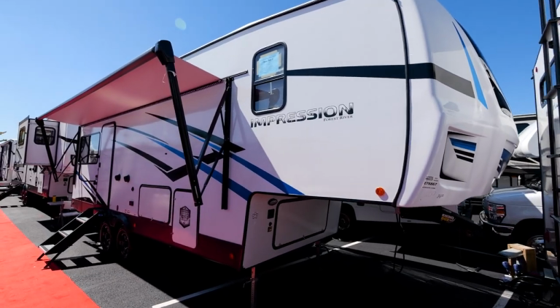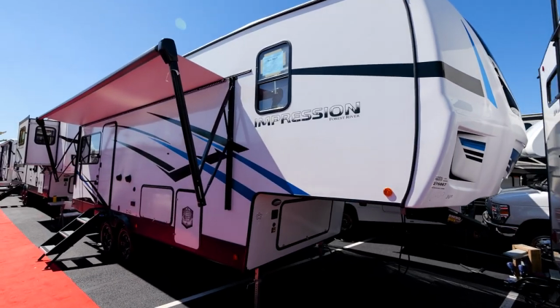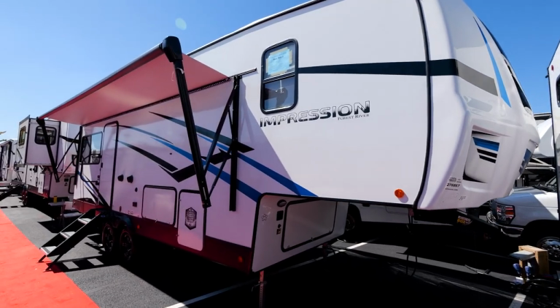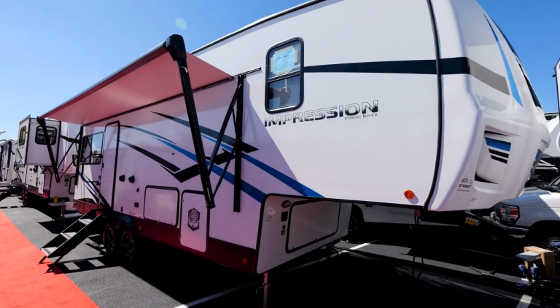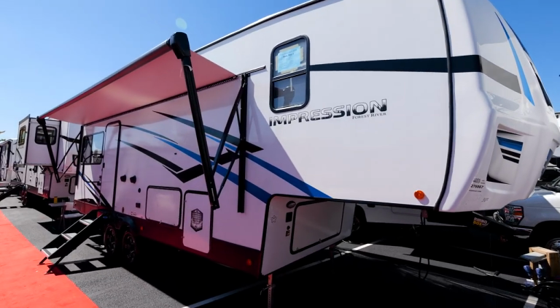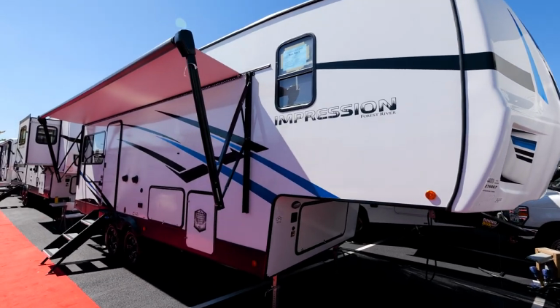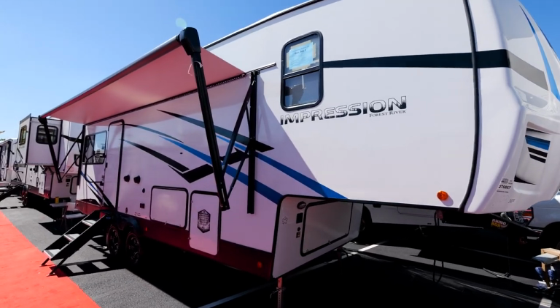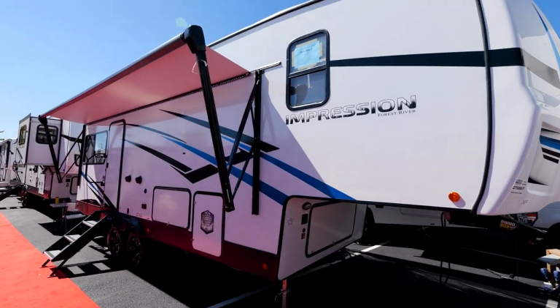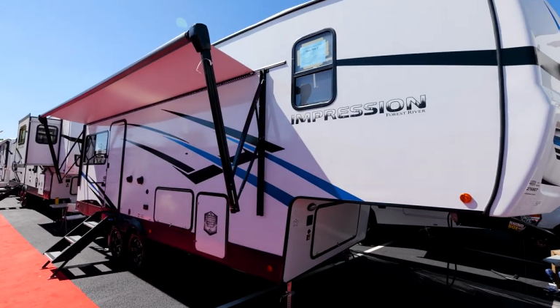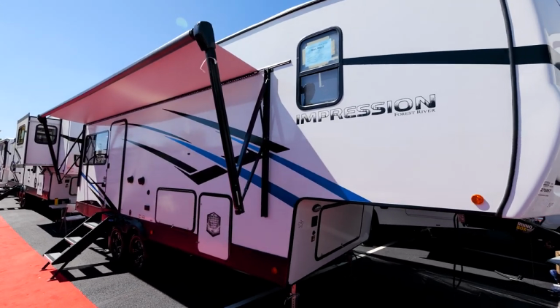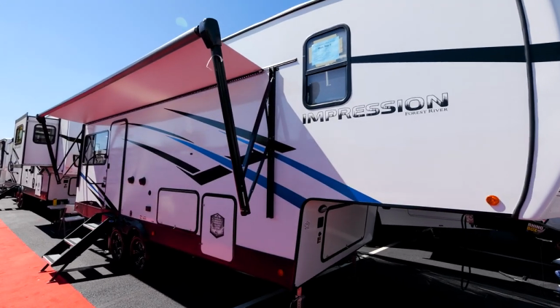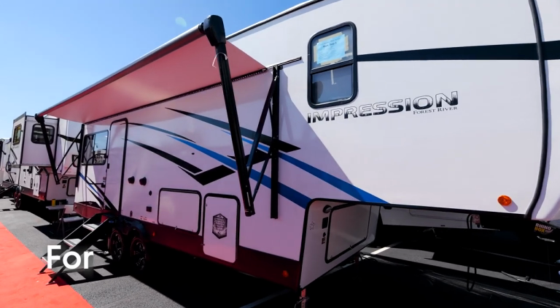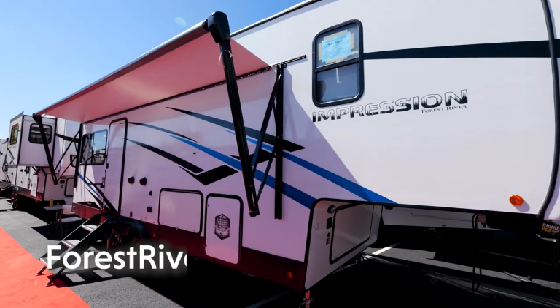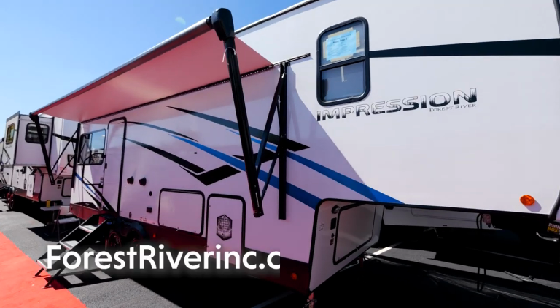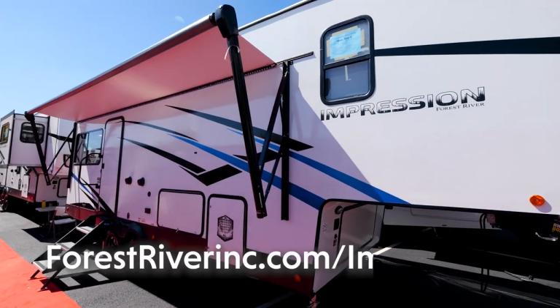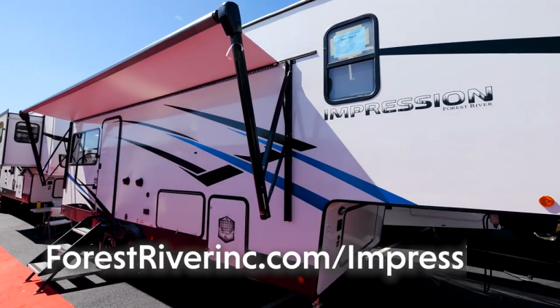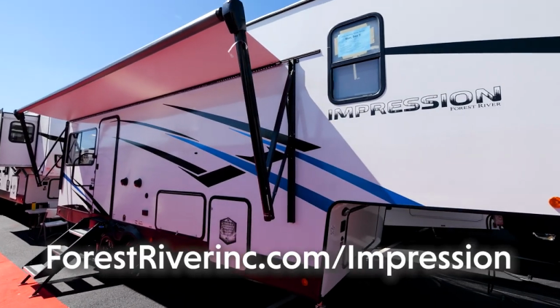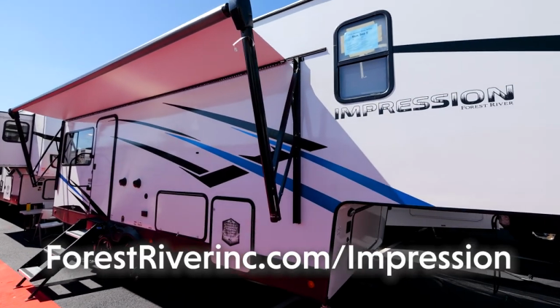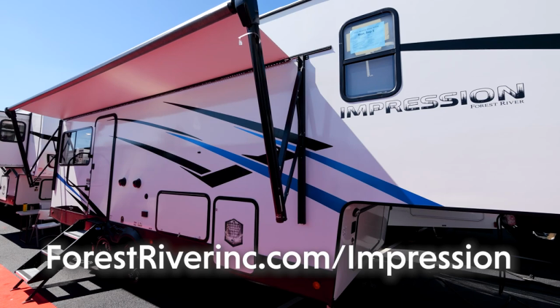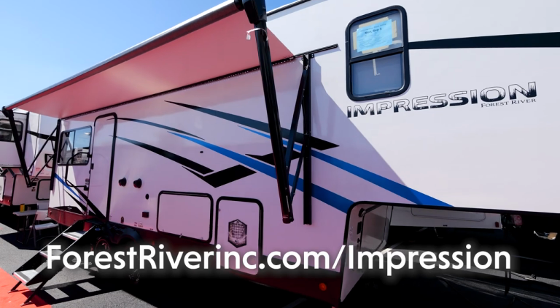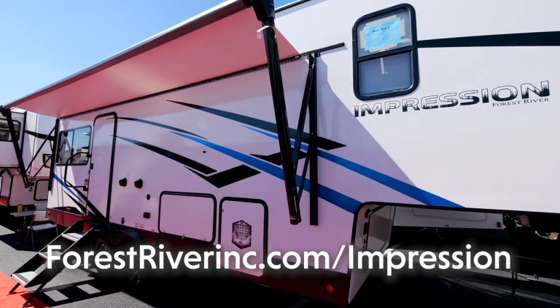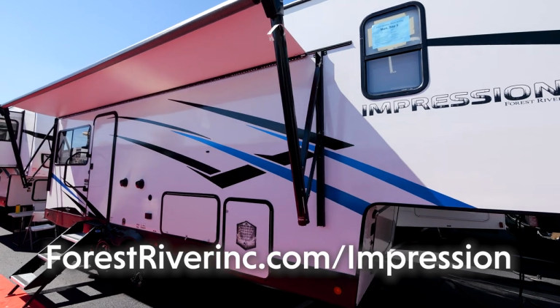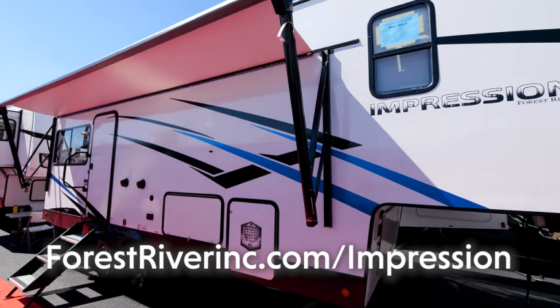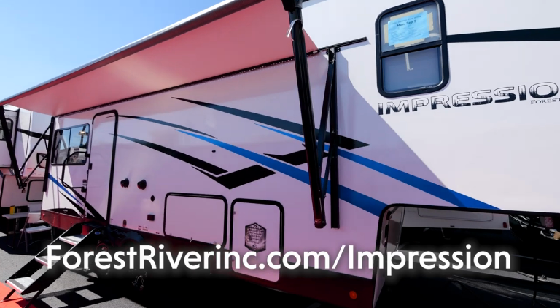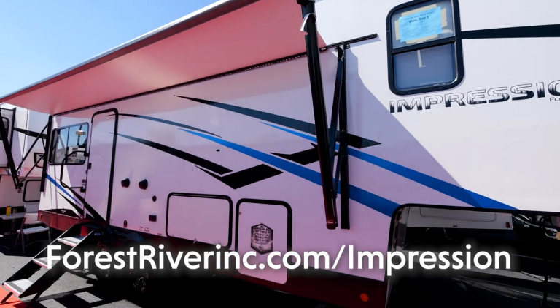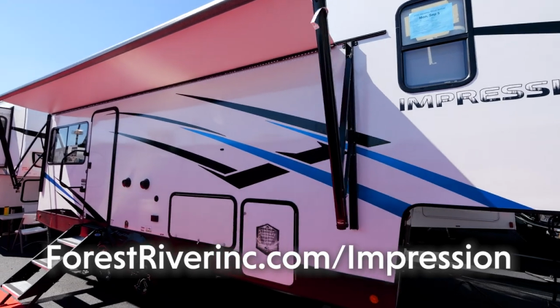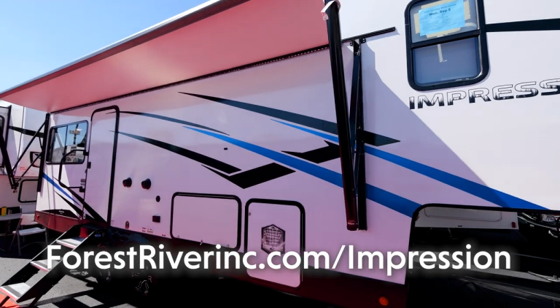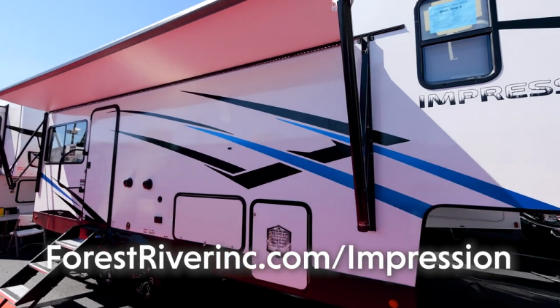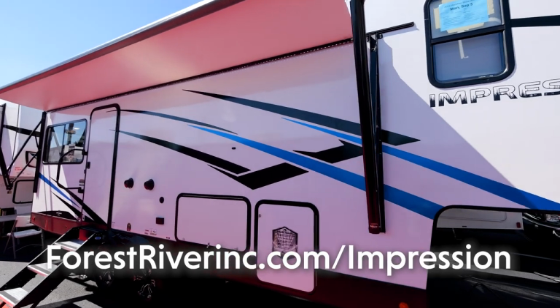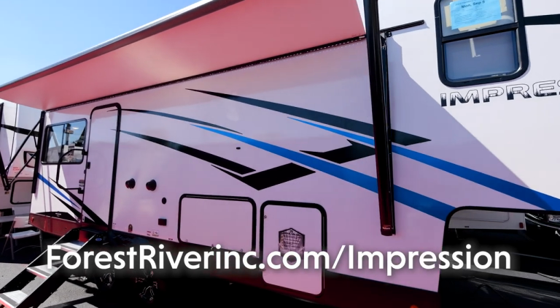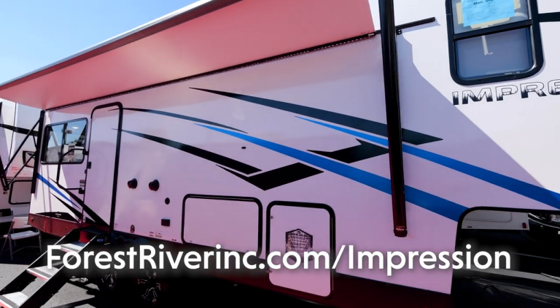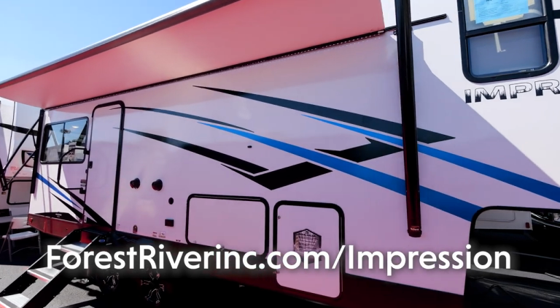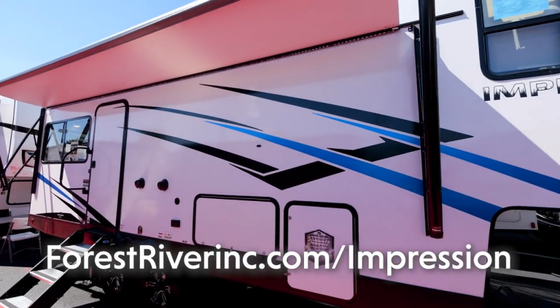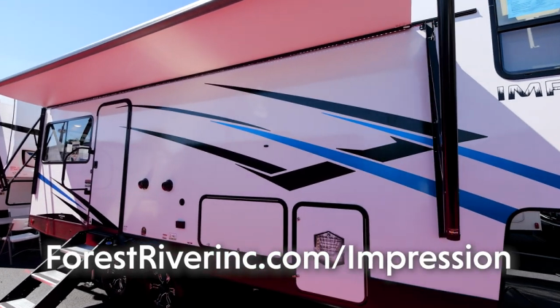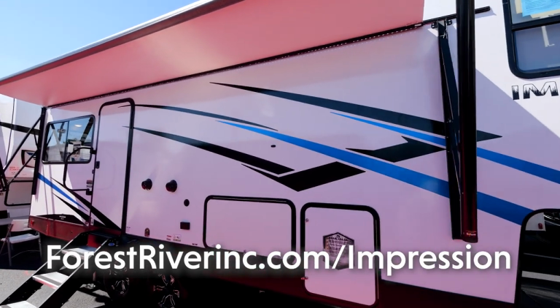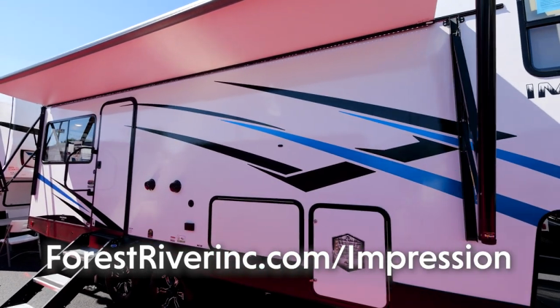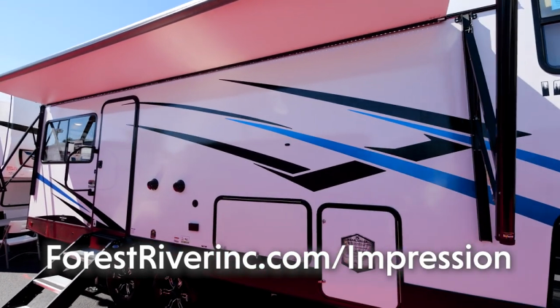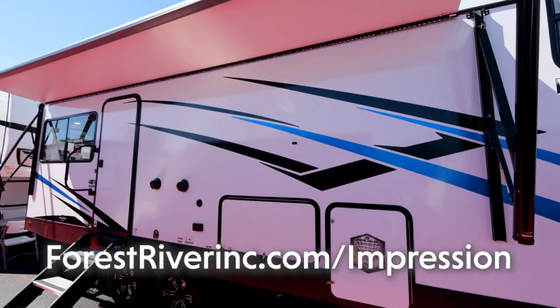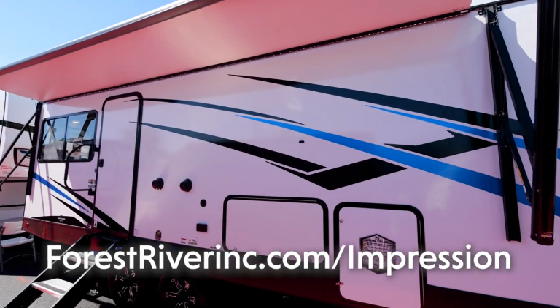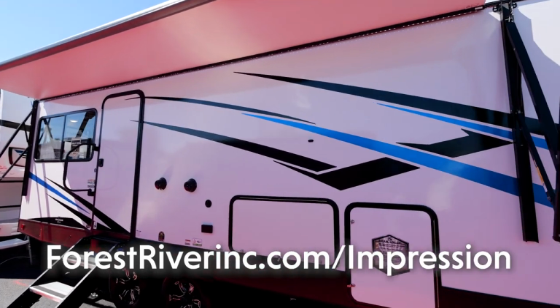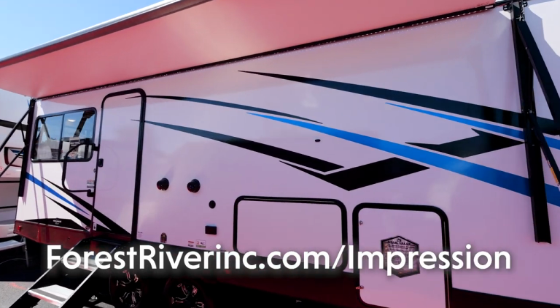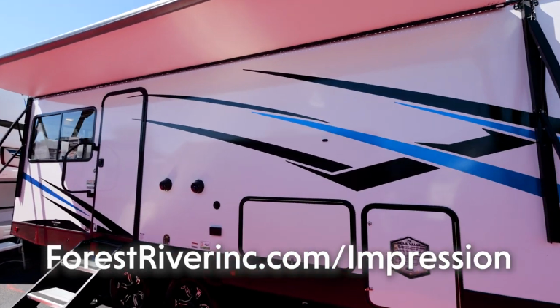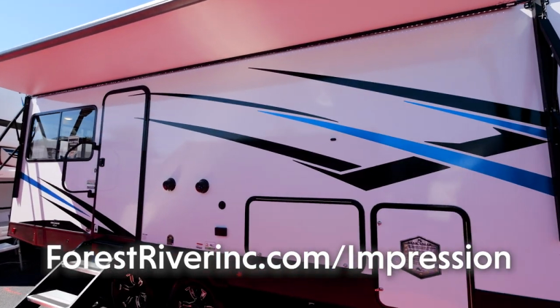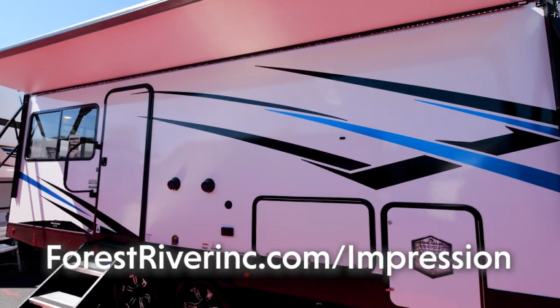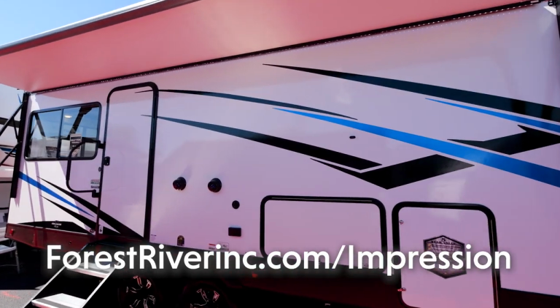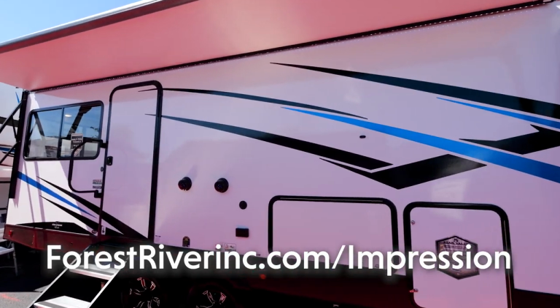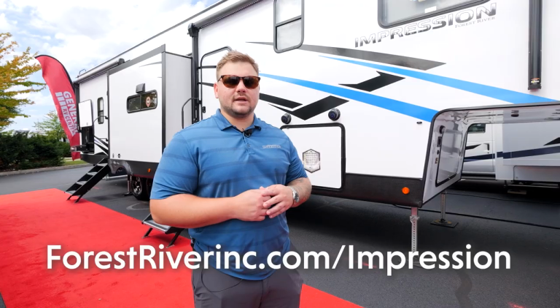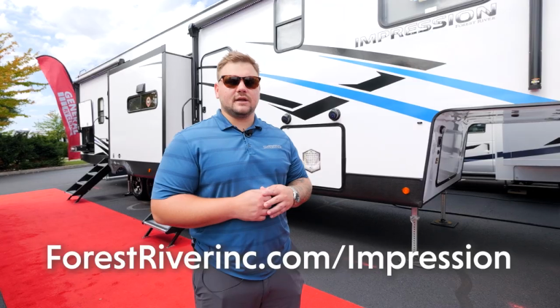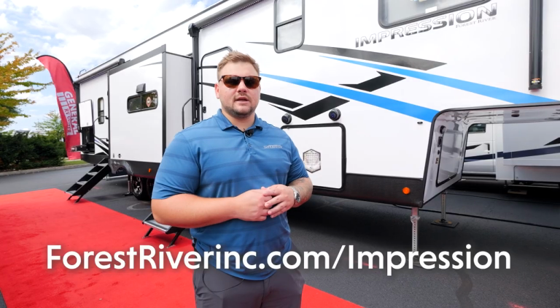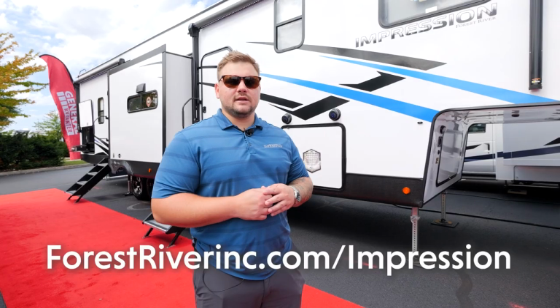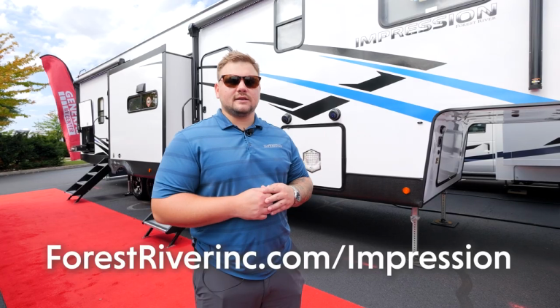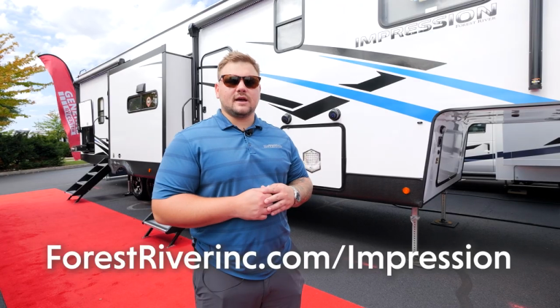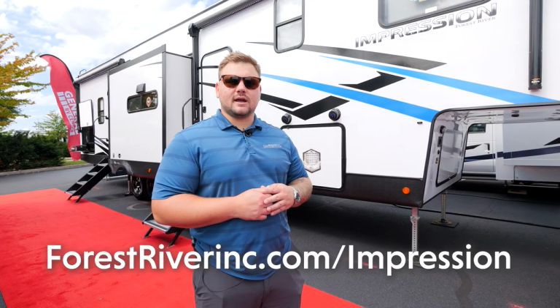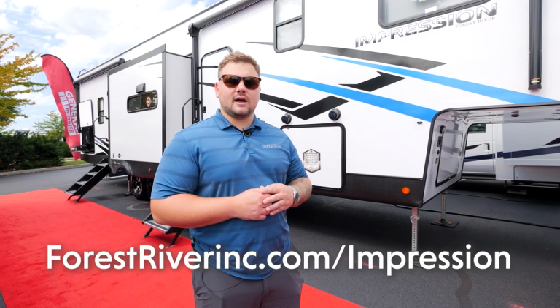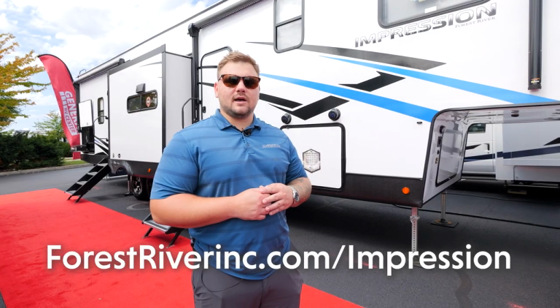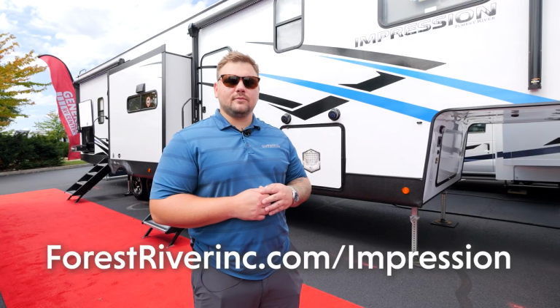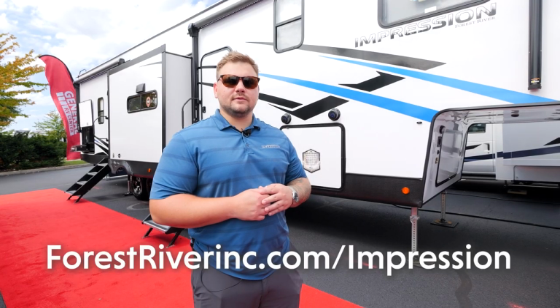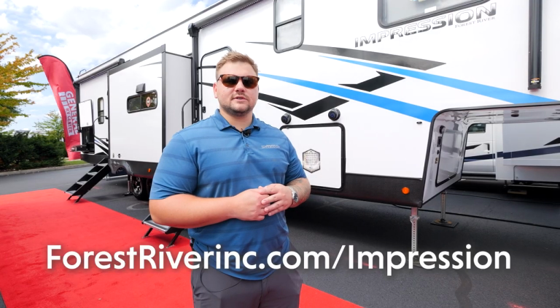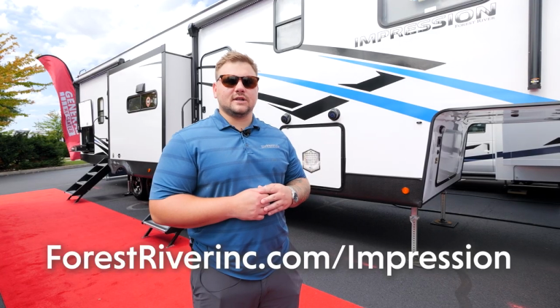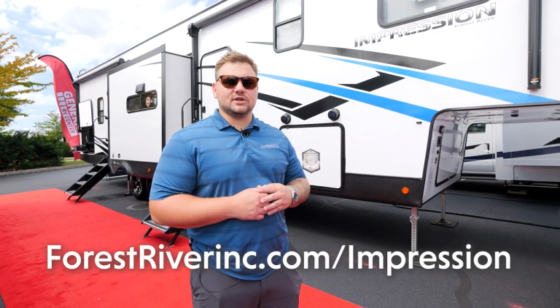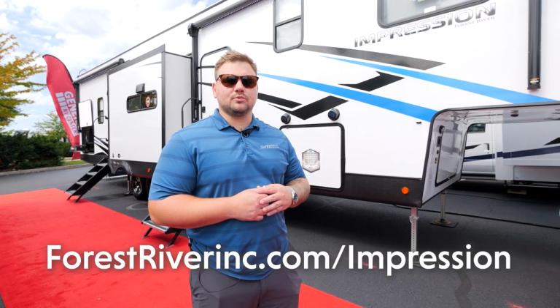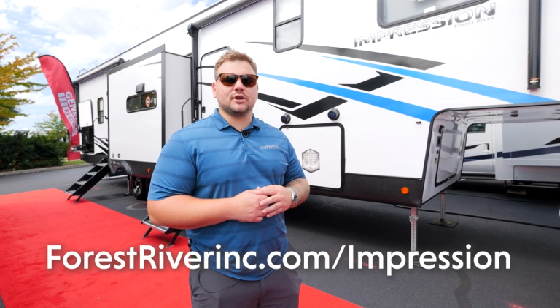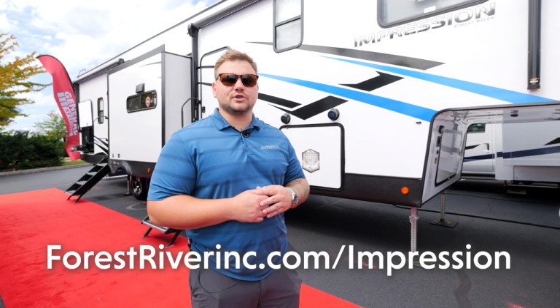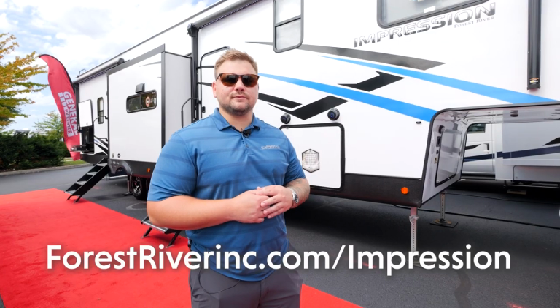If you guys have any questions or want to look at other Impression floor plans, head to our website at forestriverinc.com/impression.